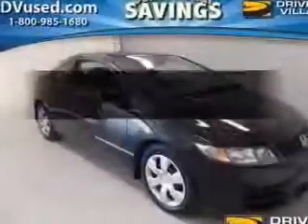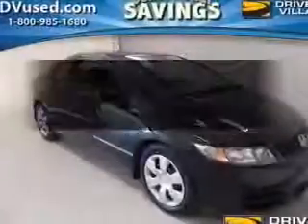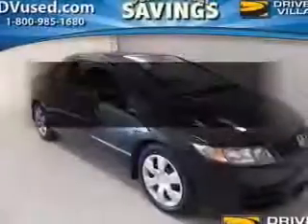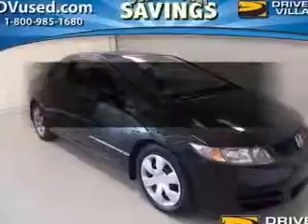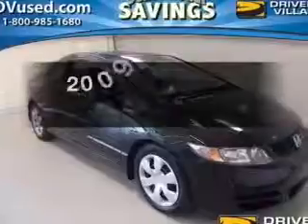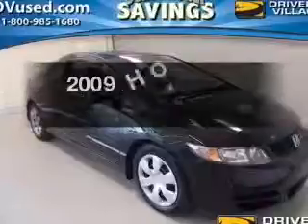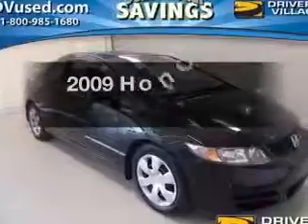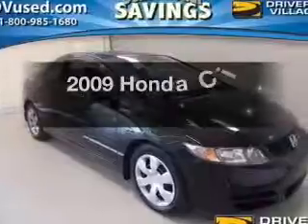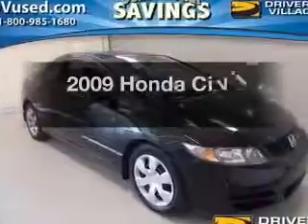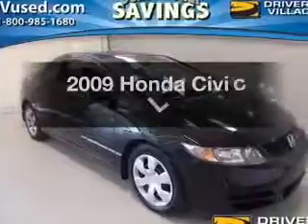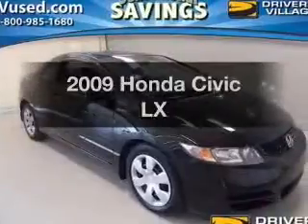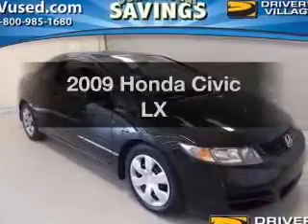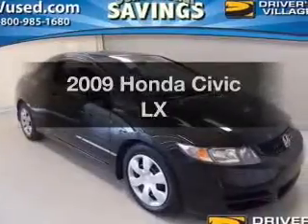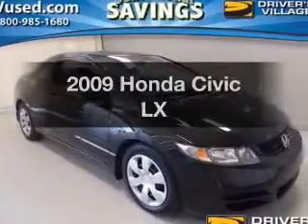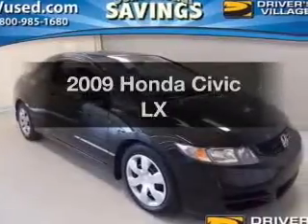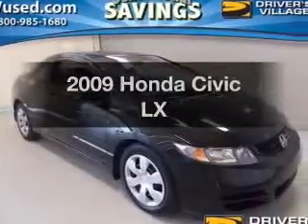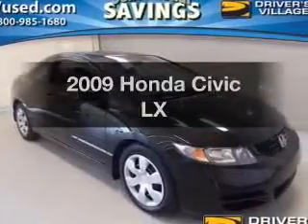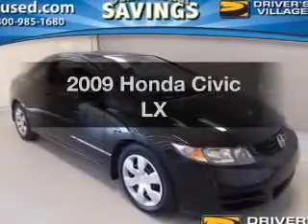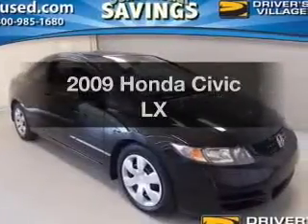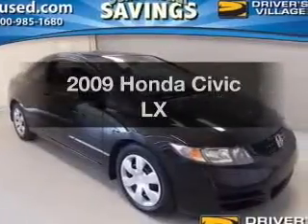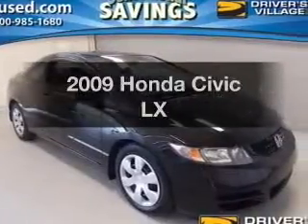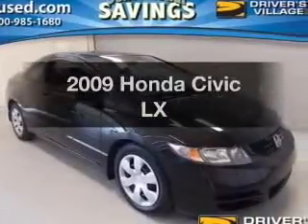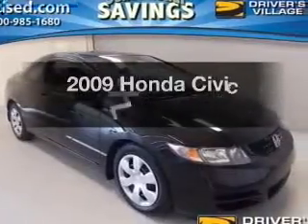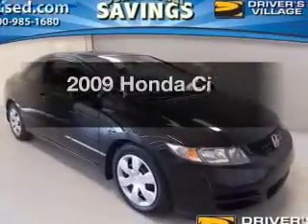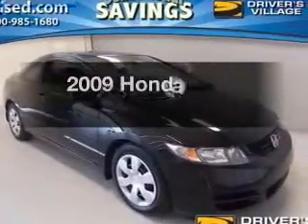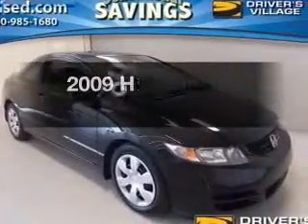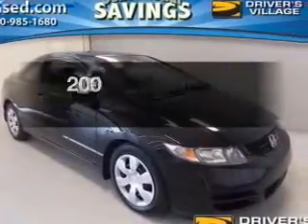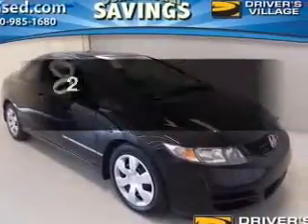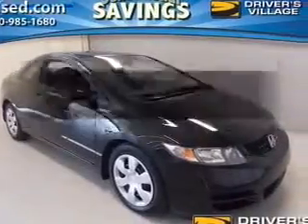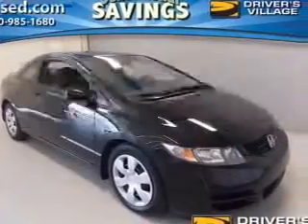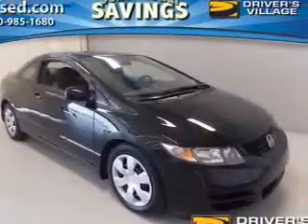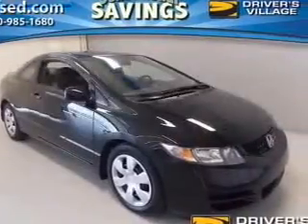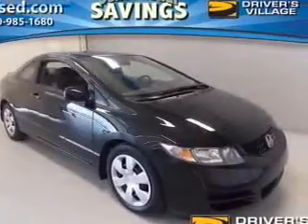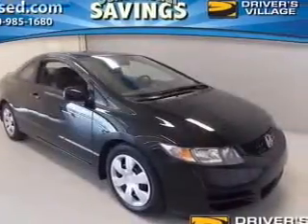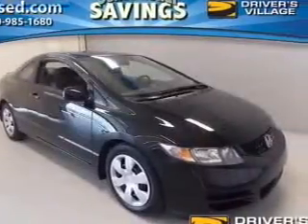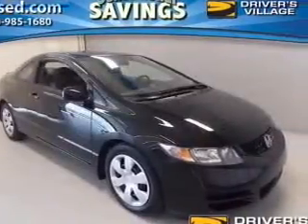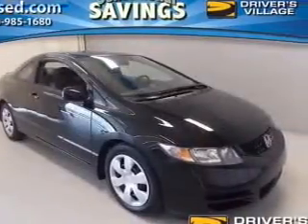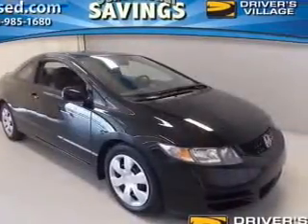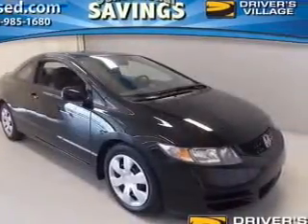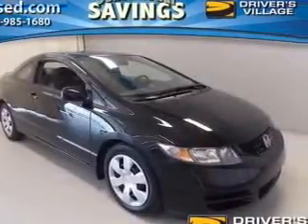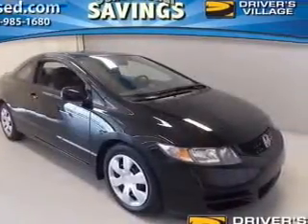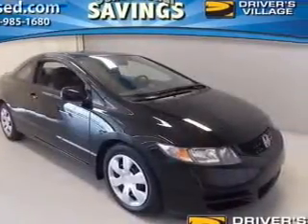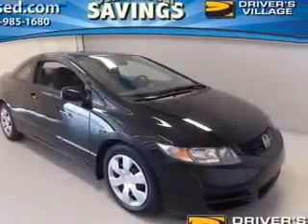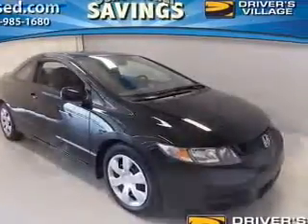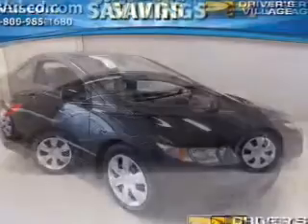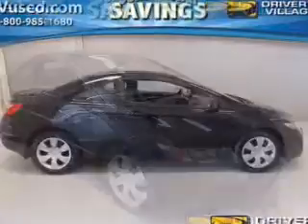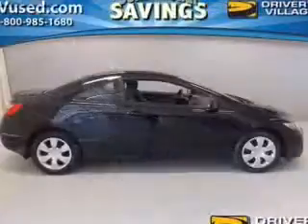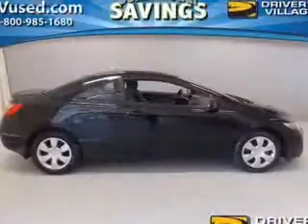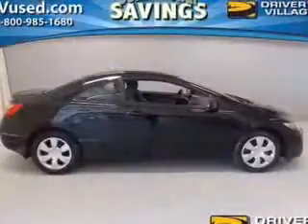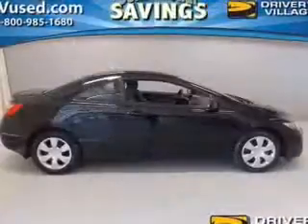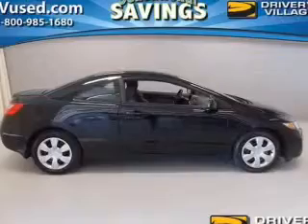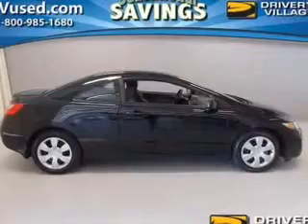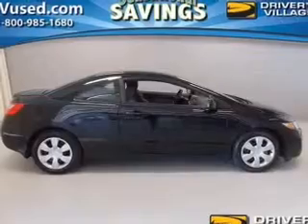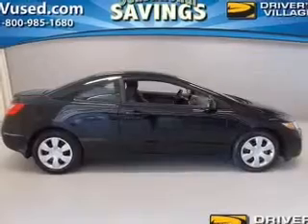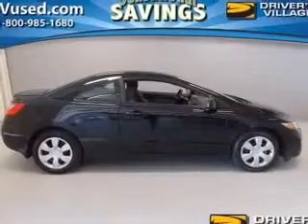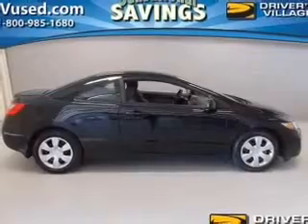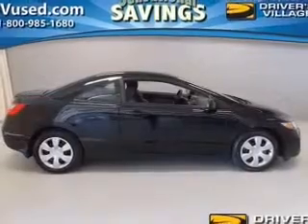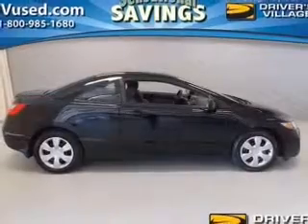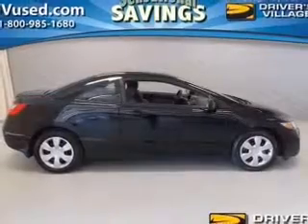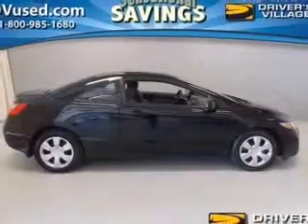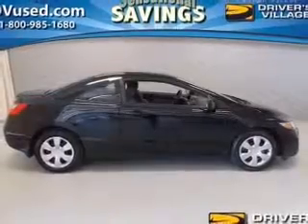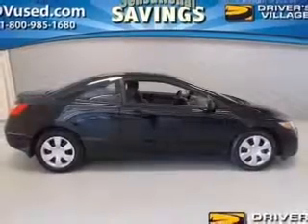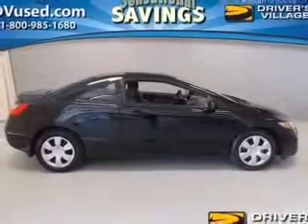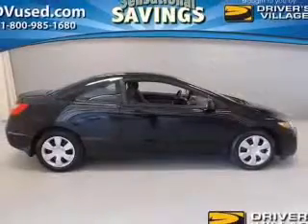Get noticed in this 2009 Honda Civic. If you're looking for a first-rate auto, this one could be yours today.